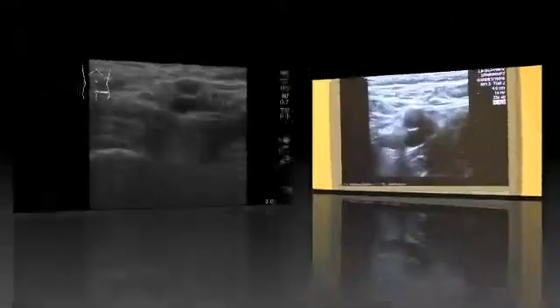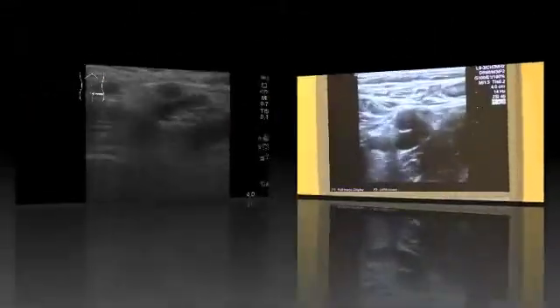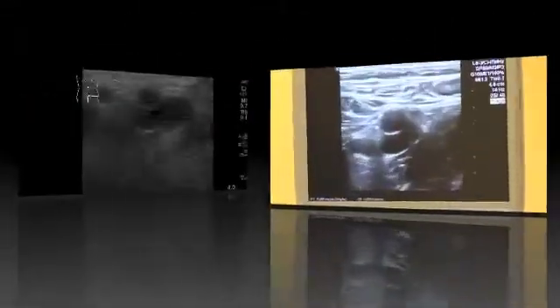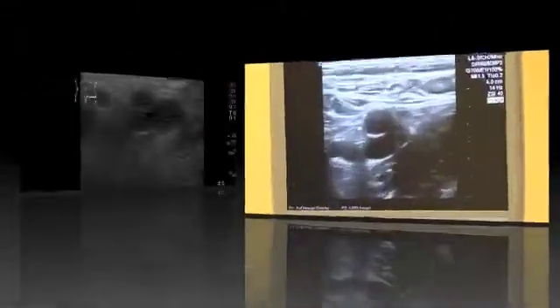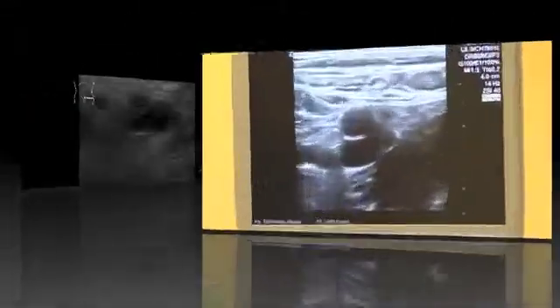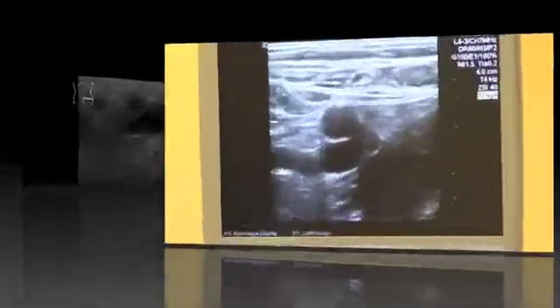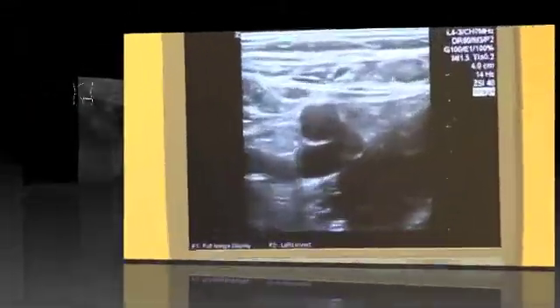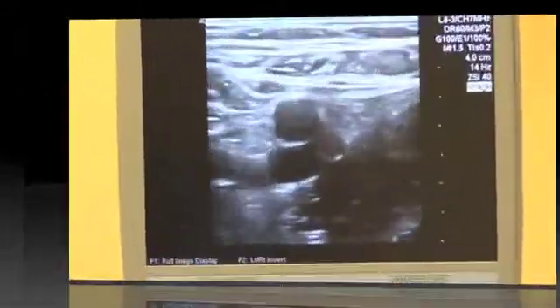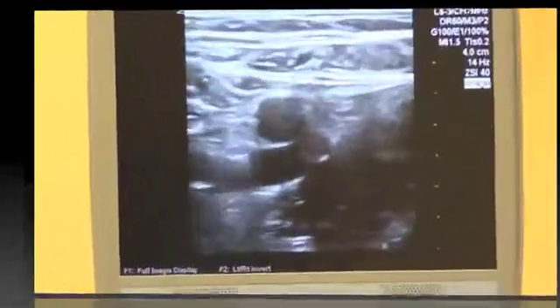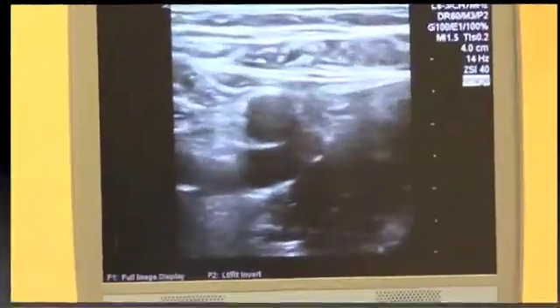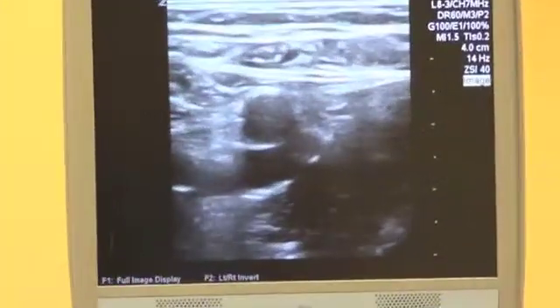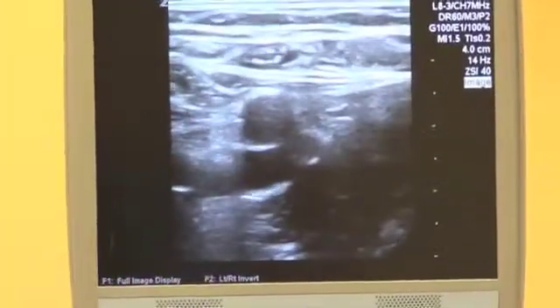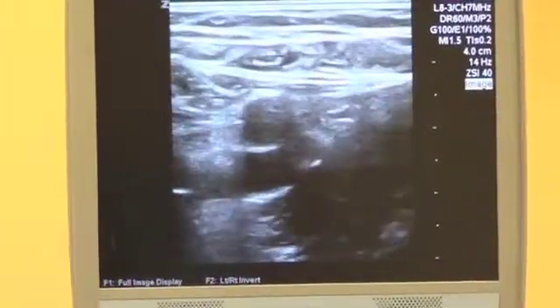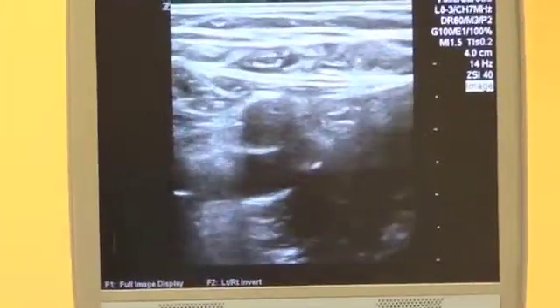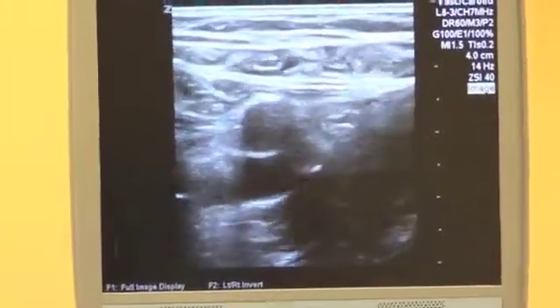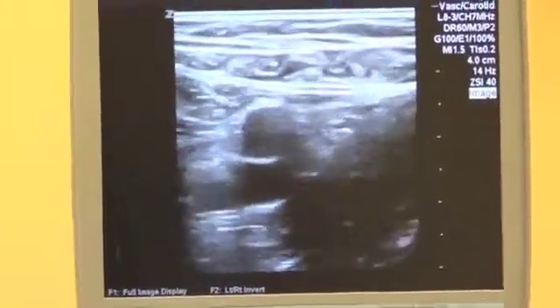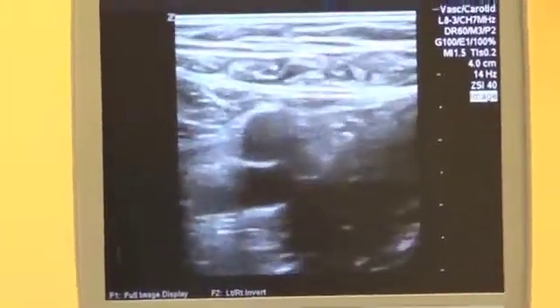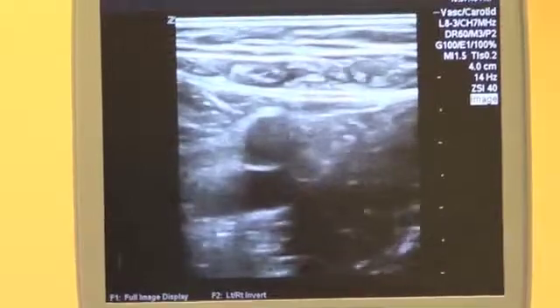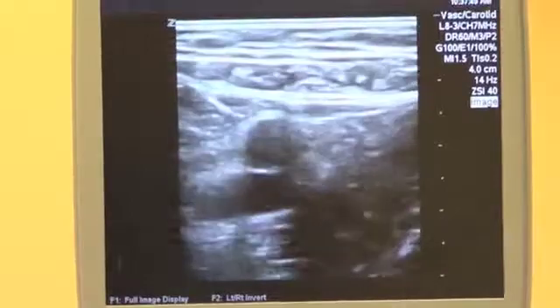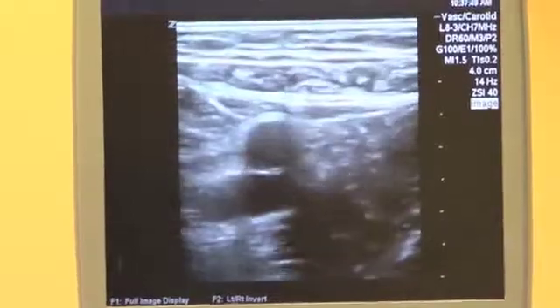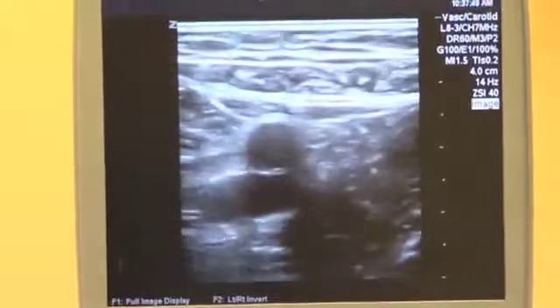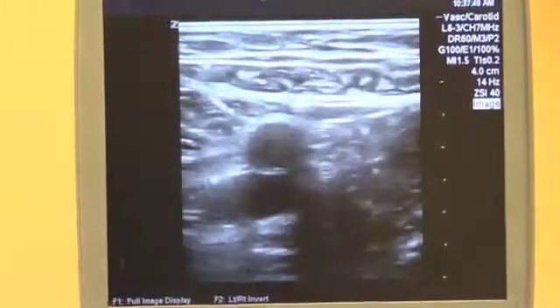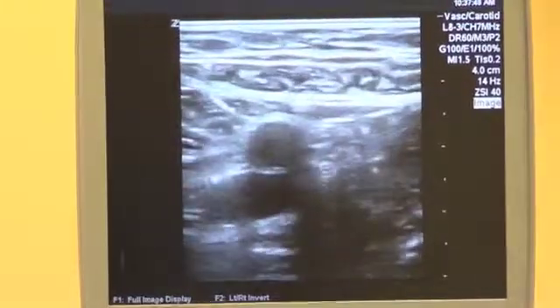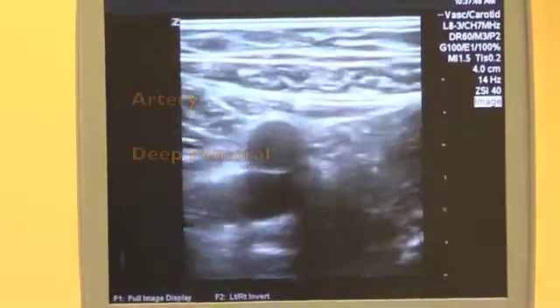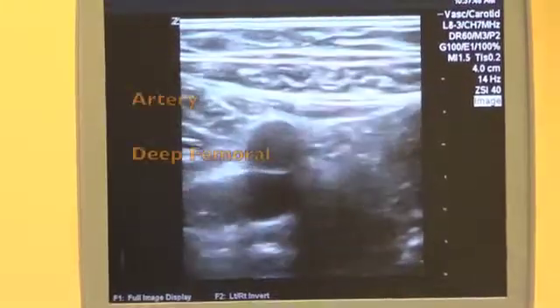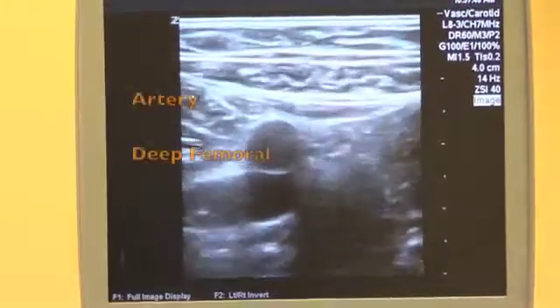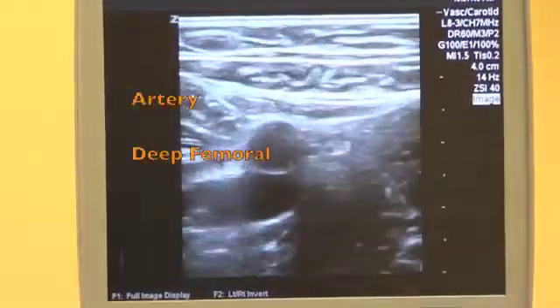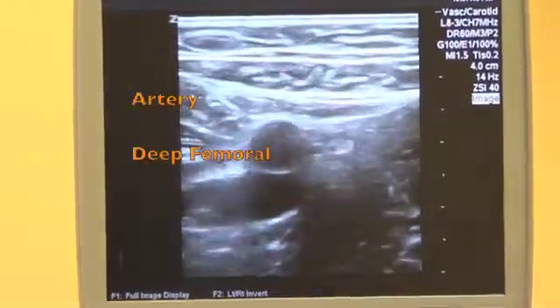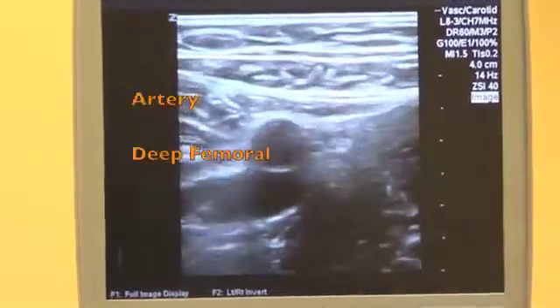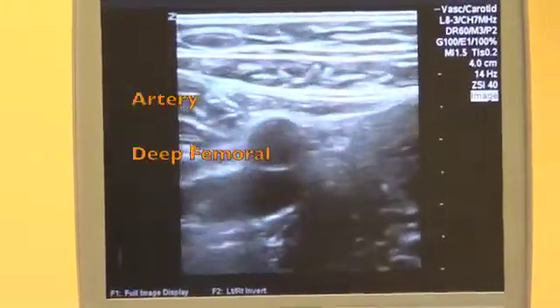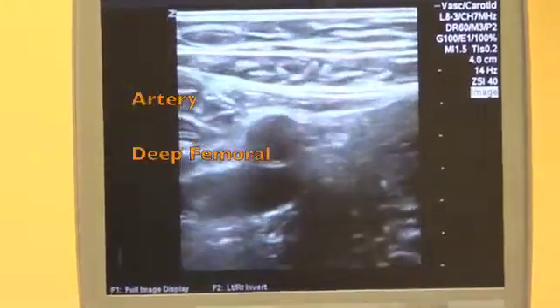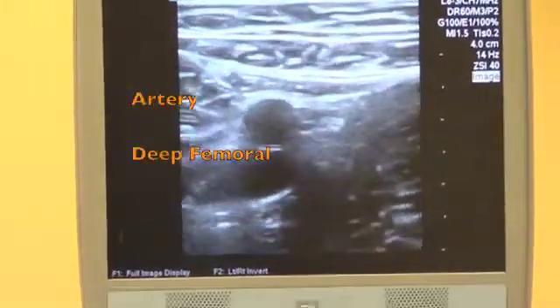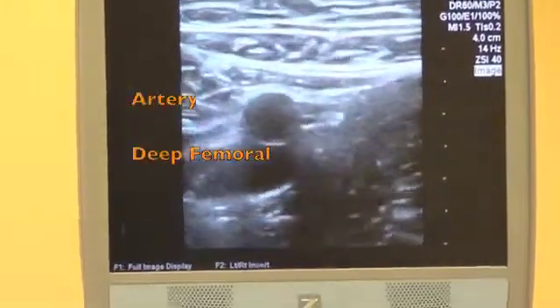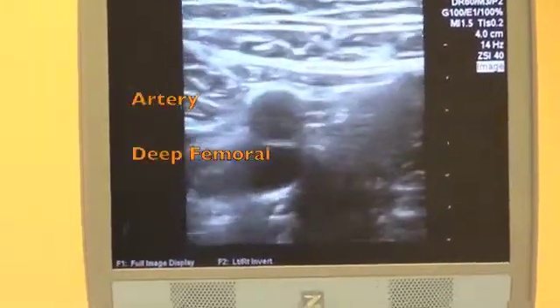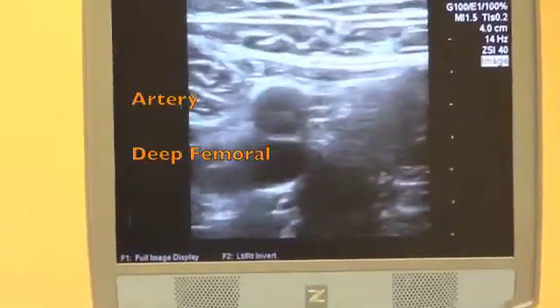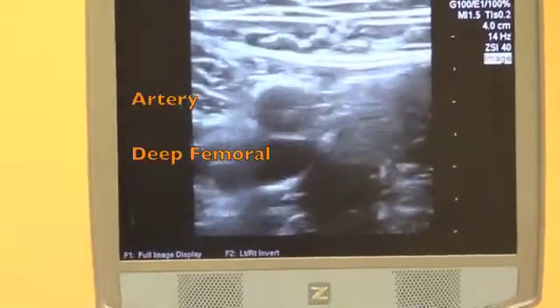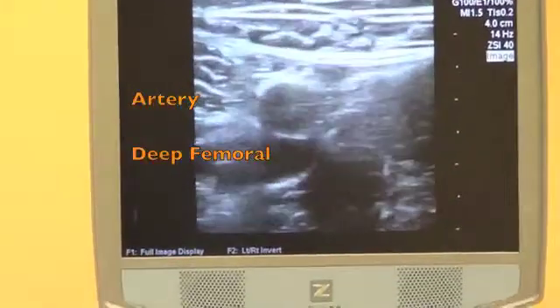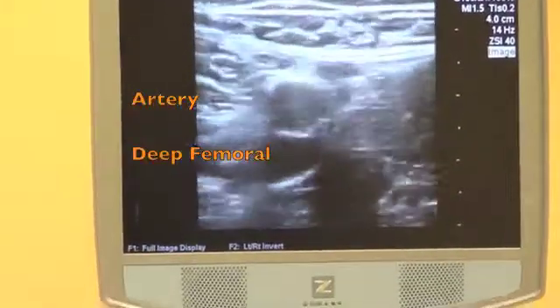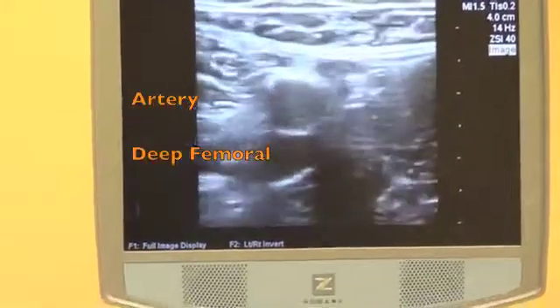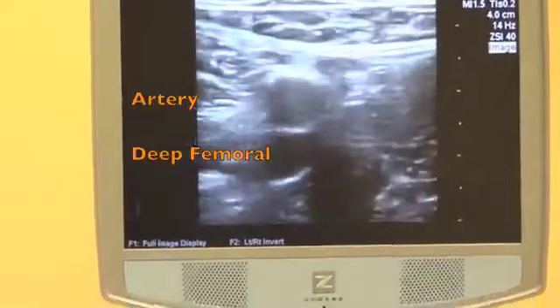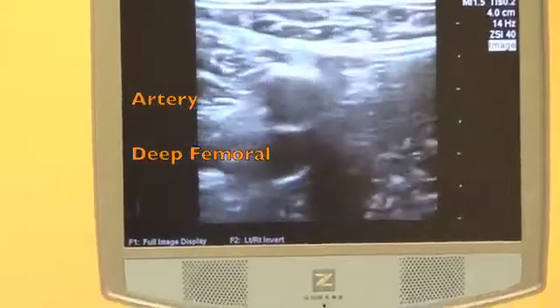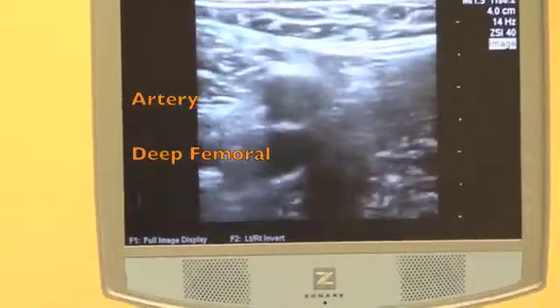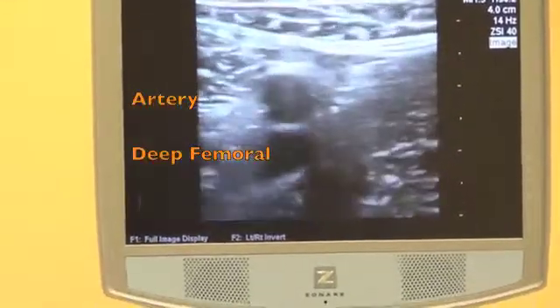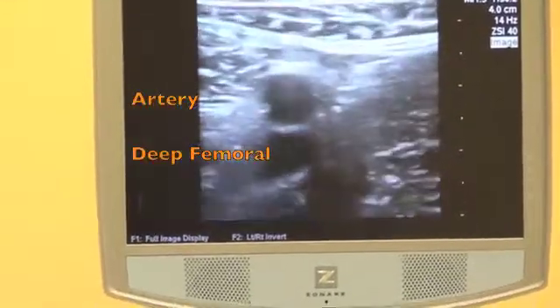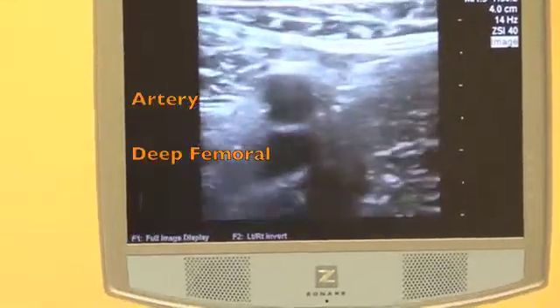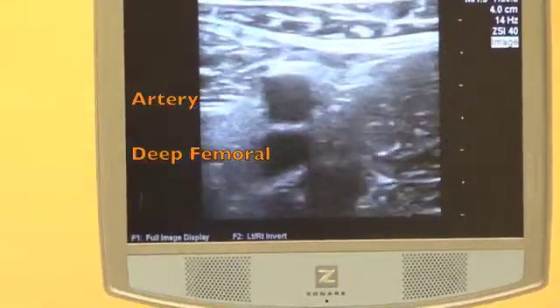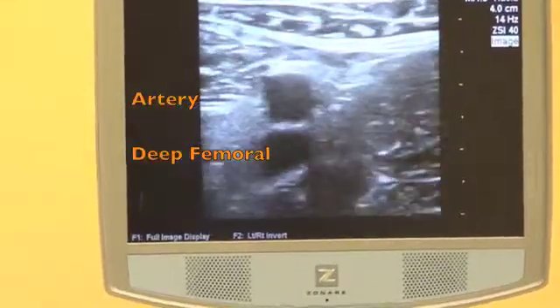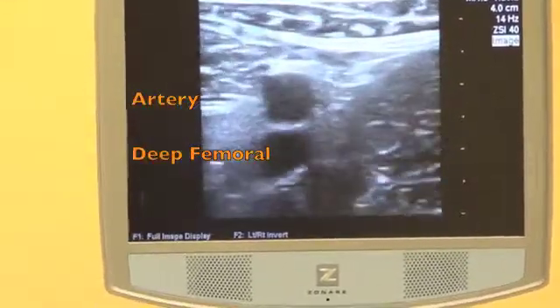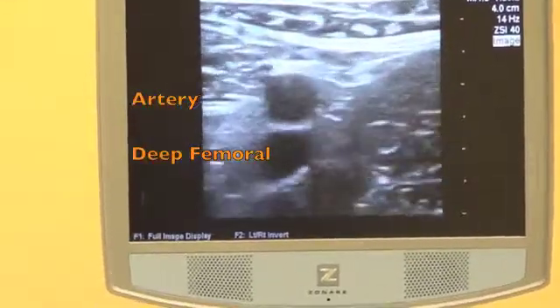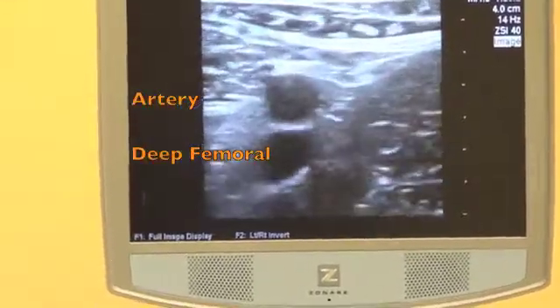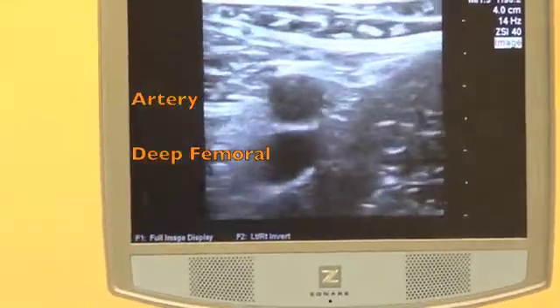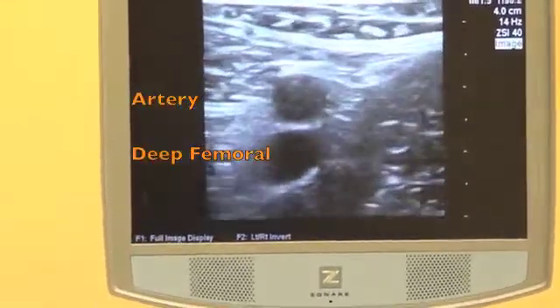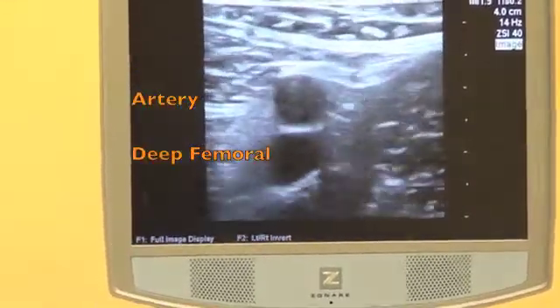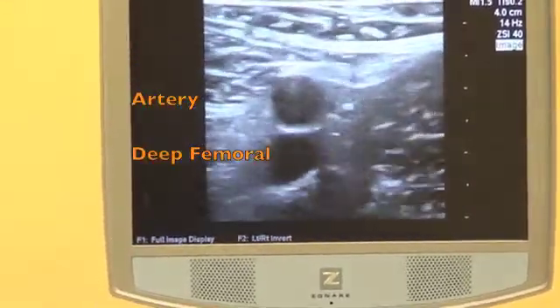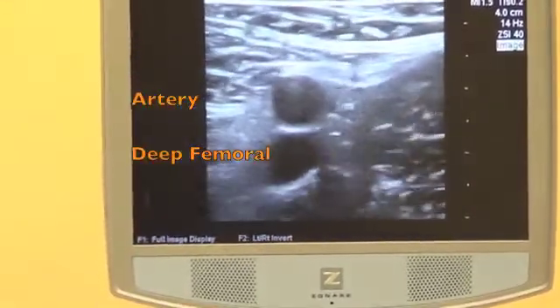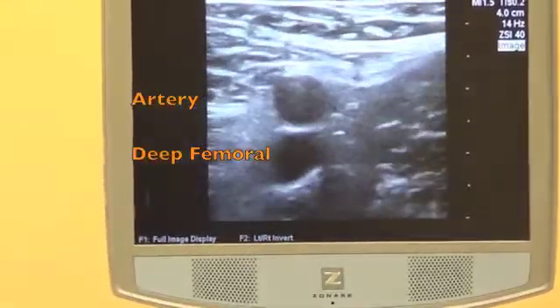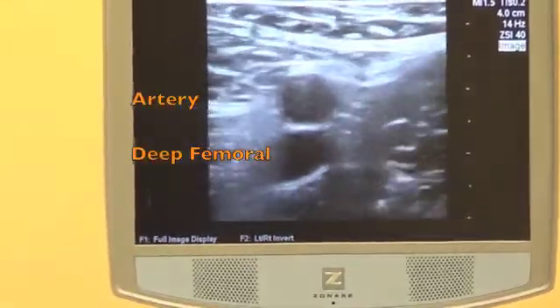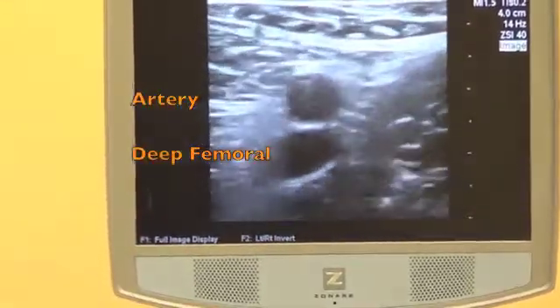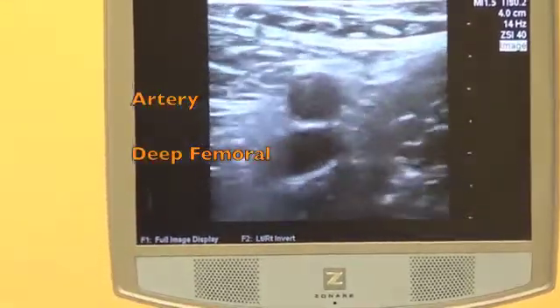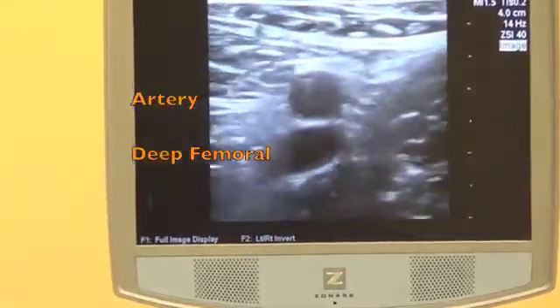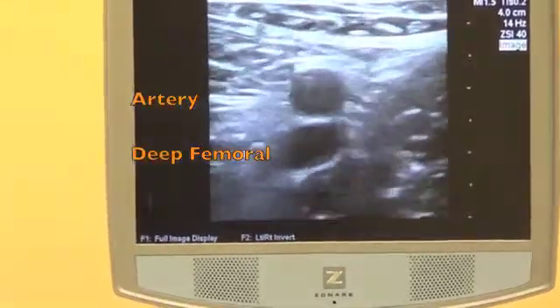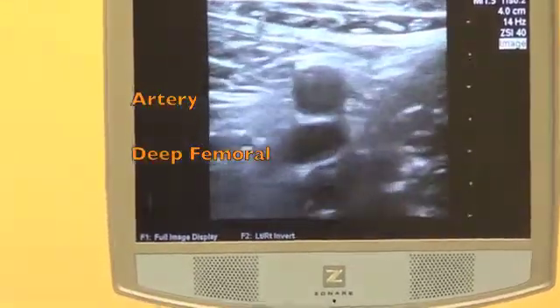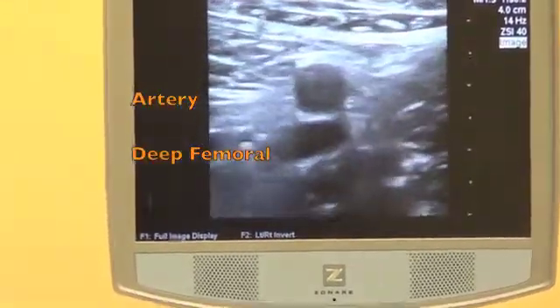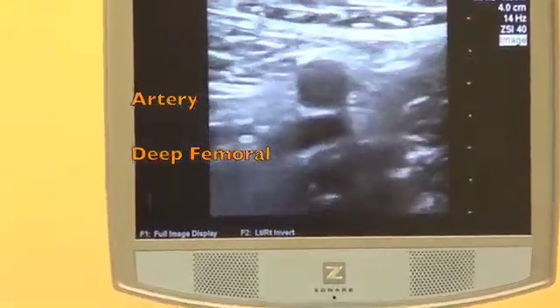Then you go ahead to the fourth view, which is the deep femoral, and you compress again.